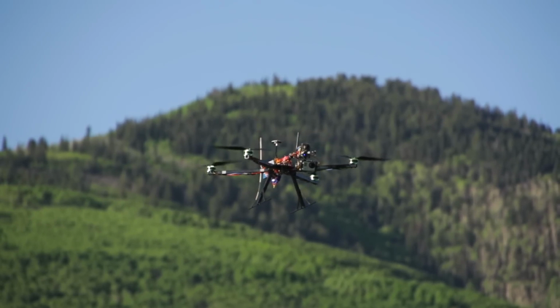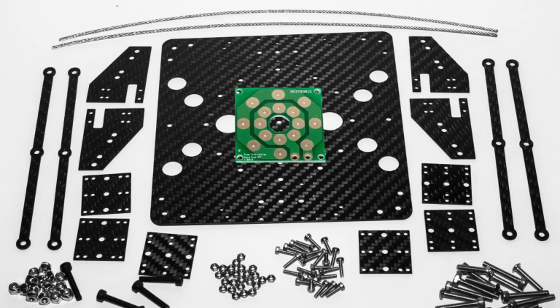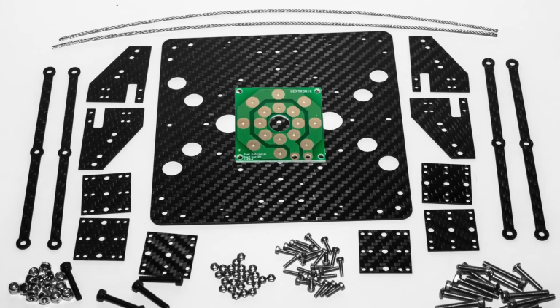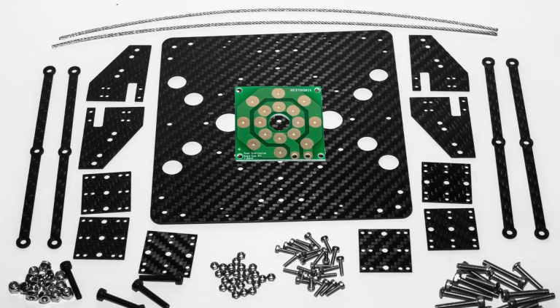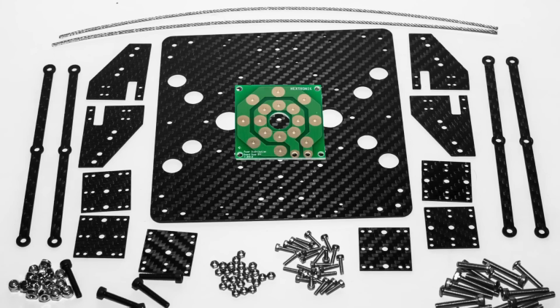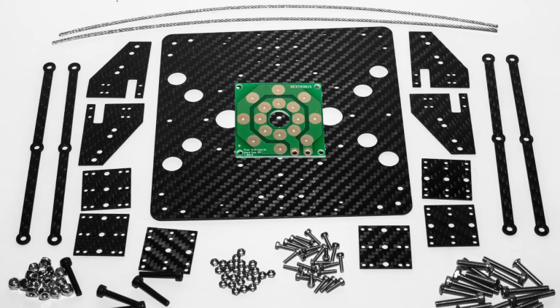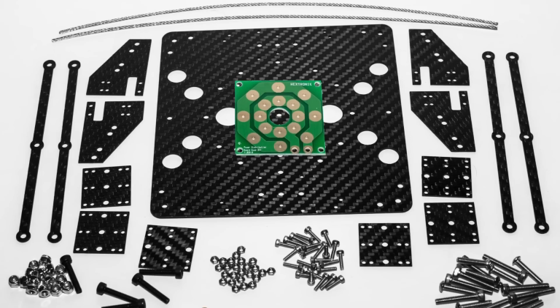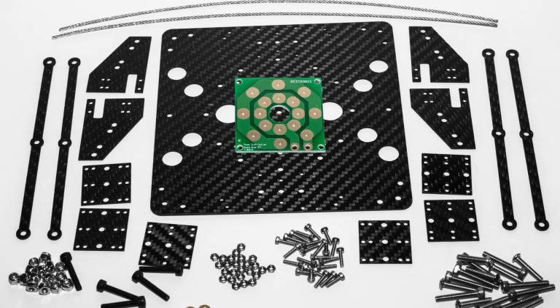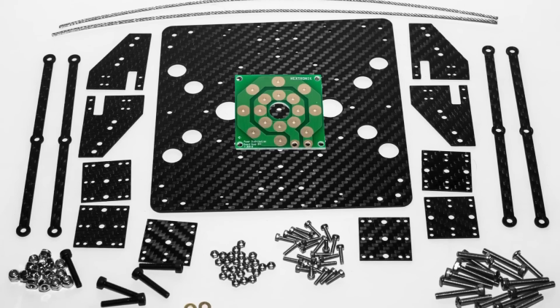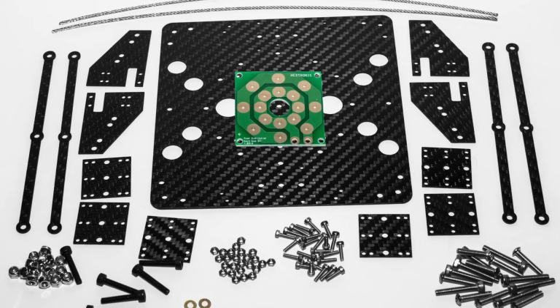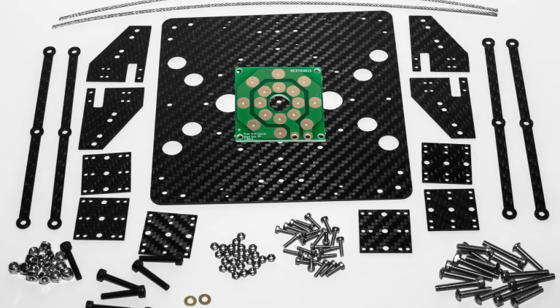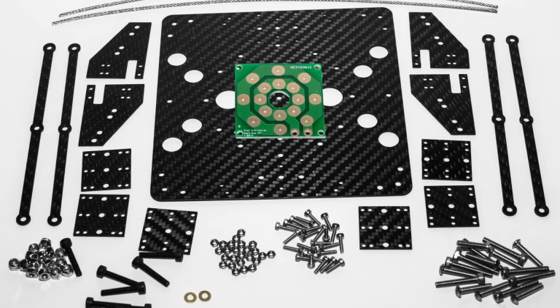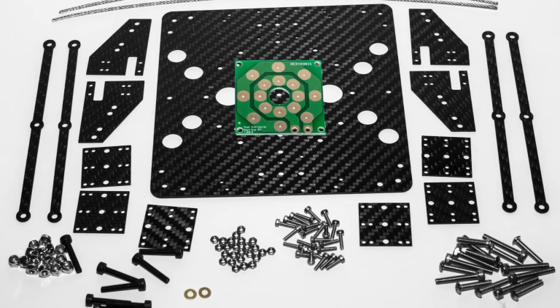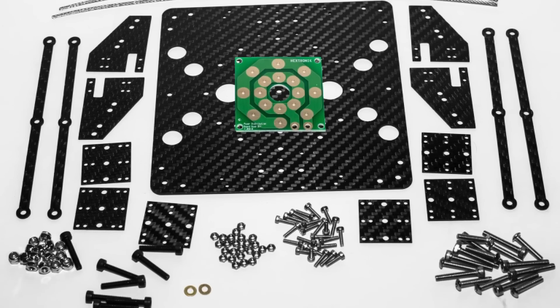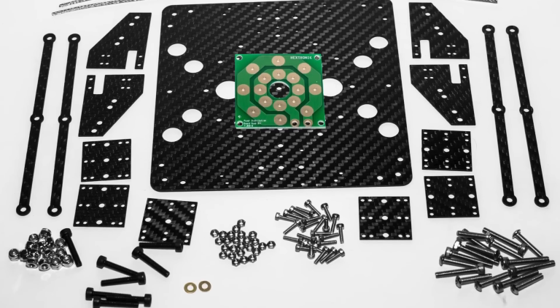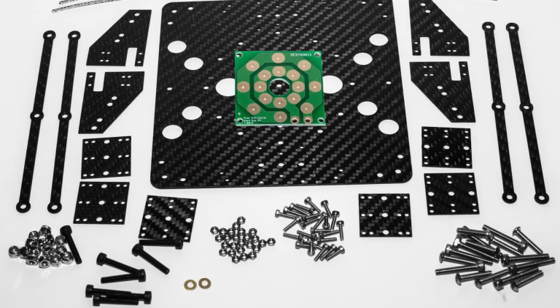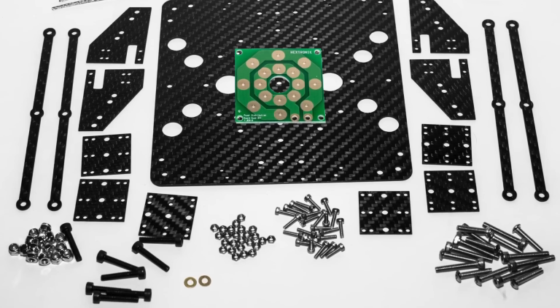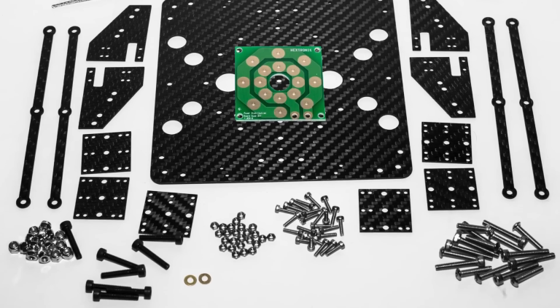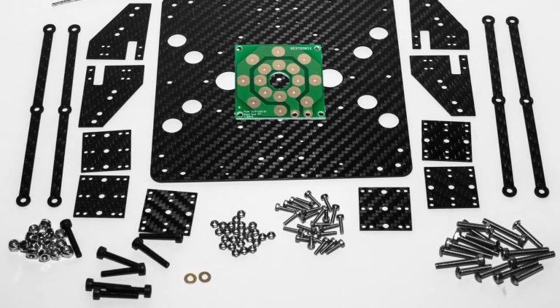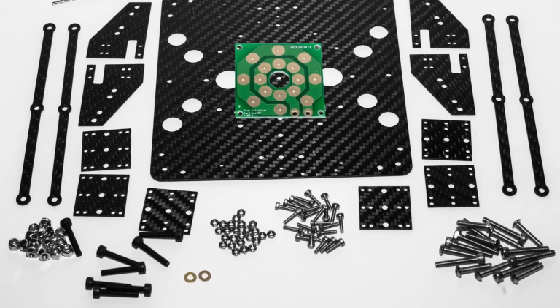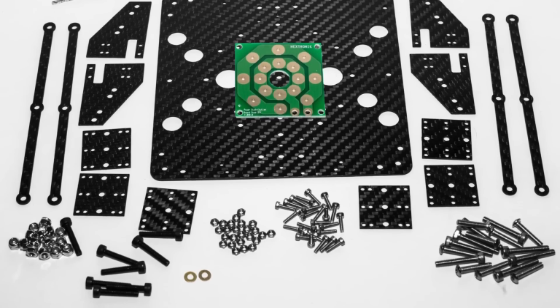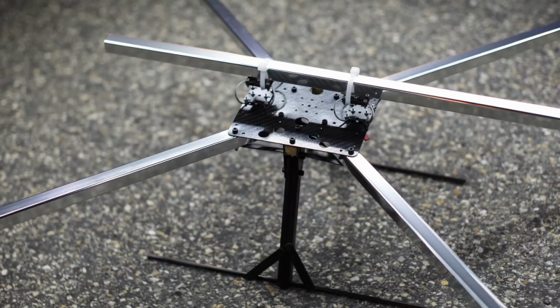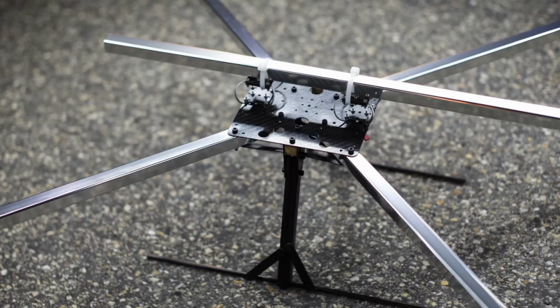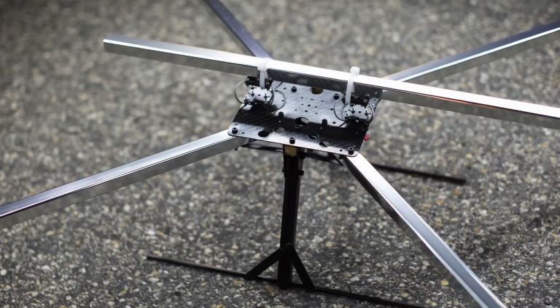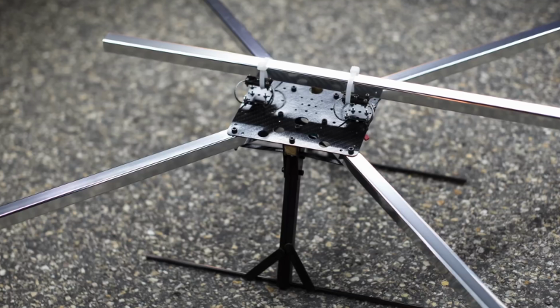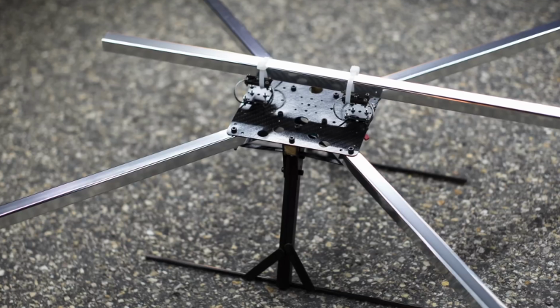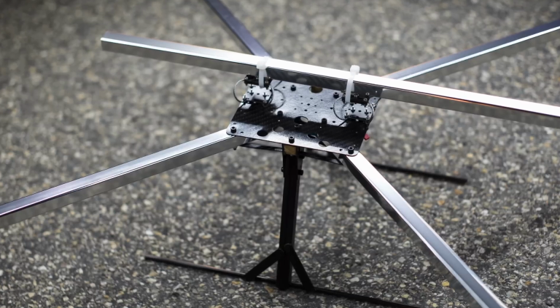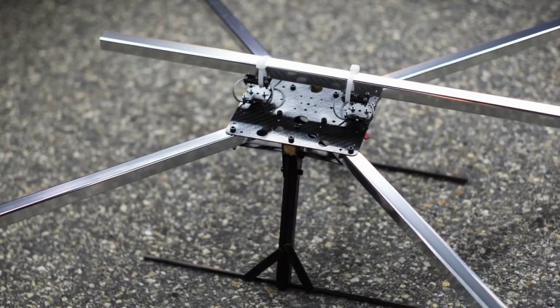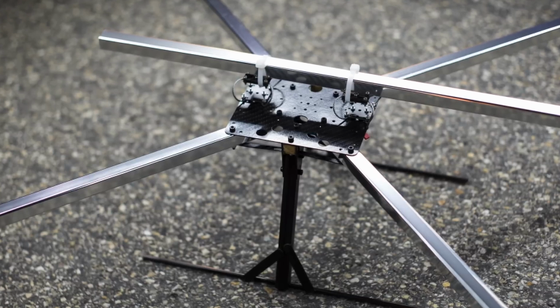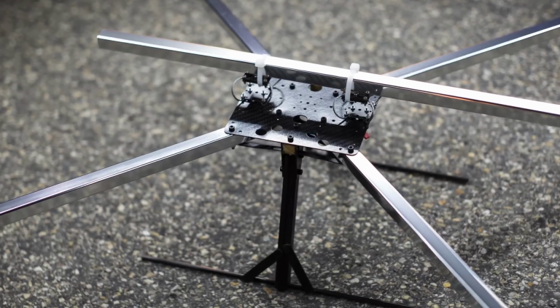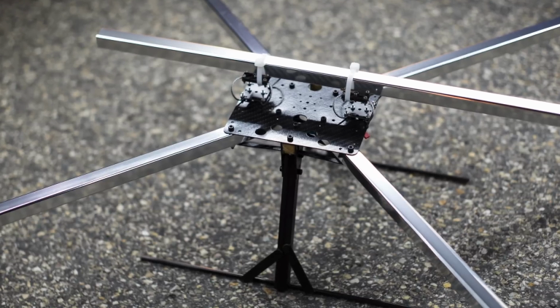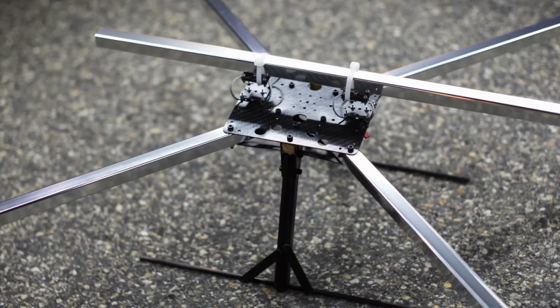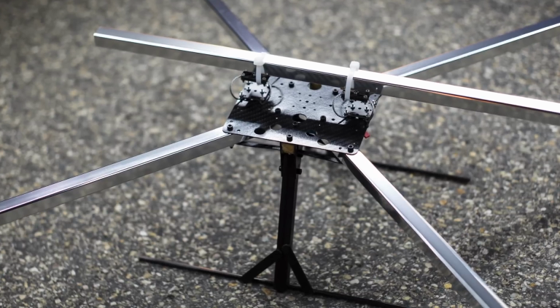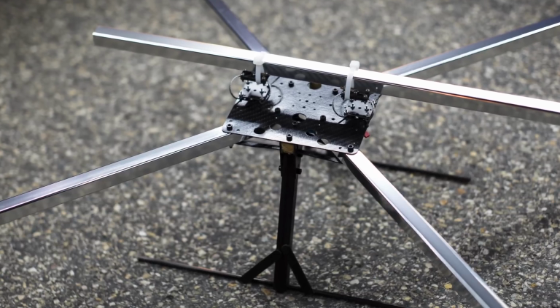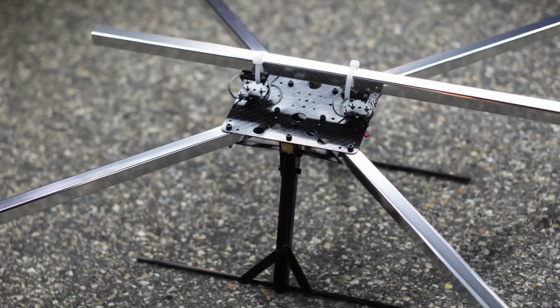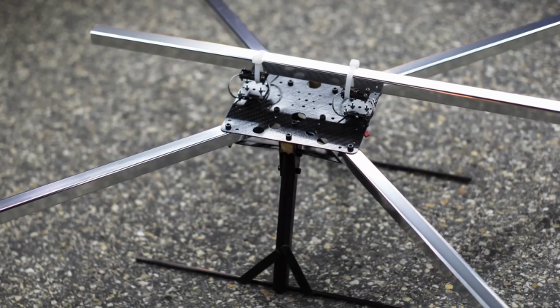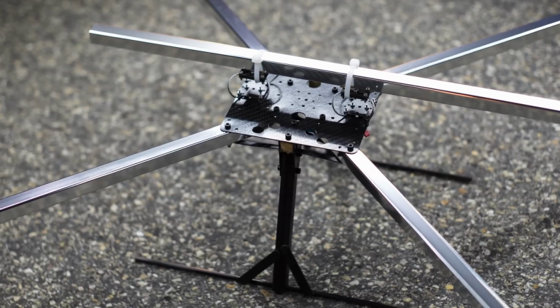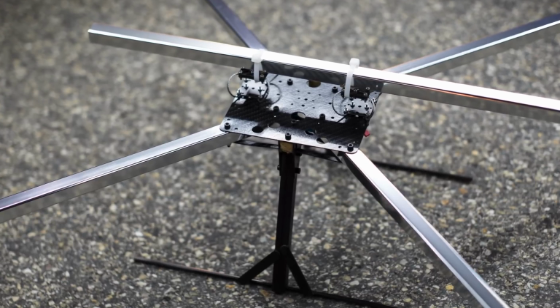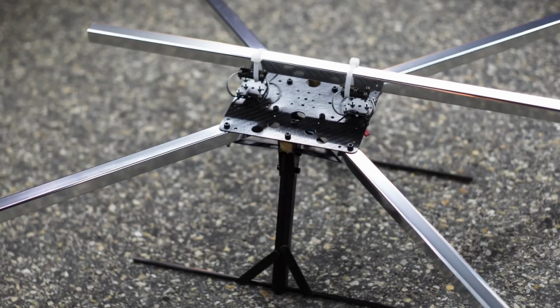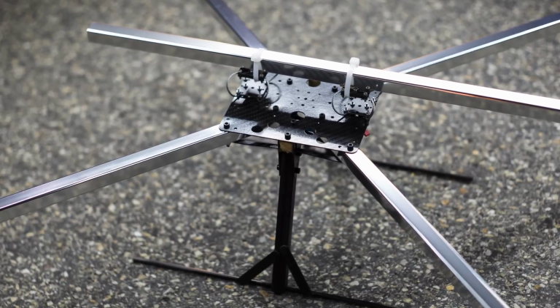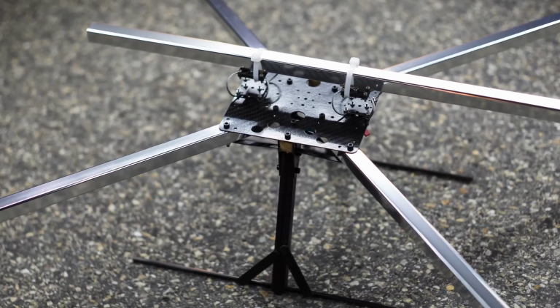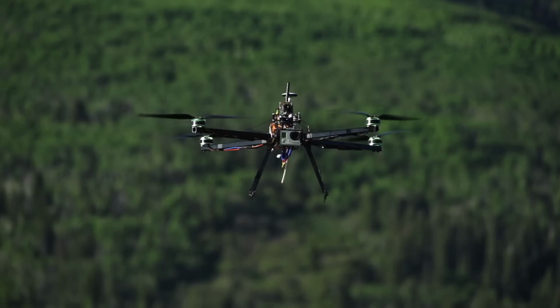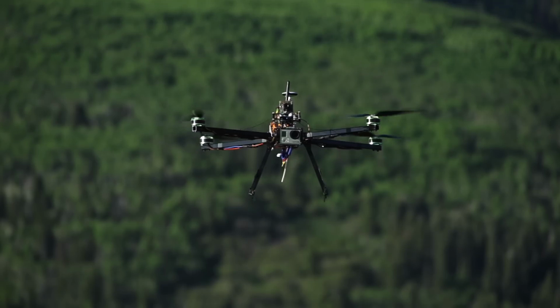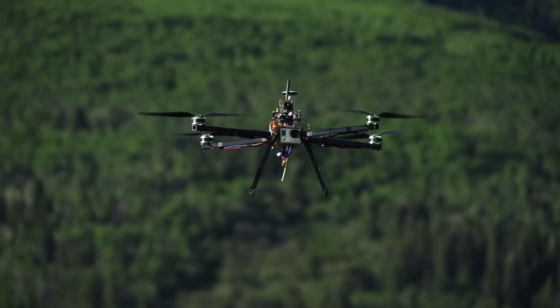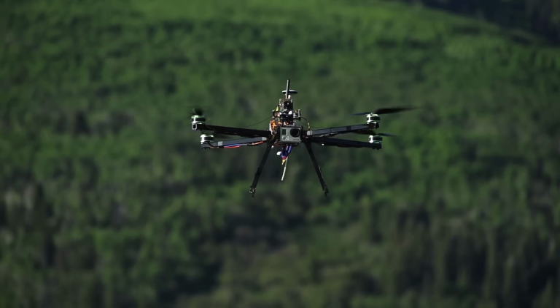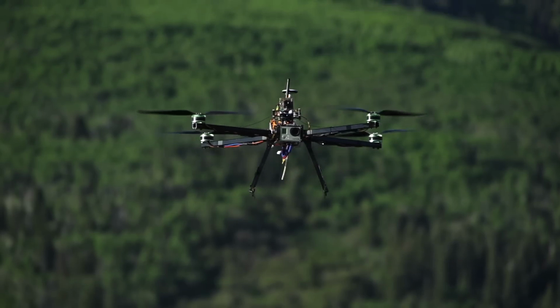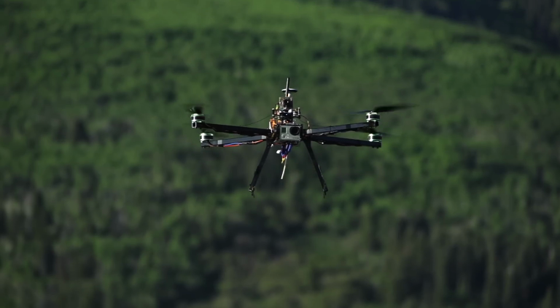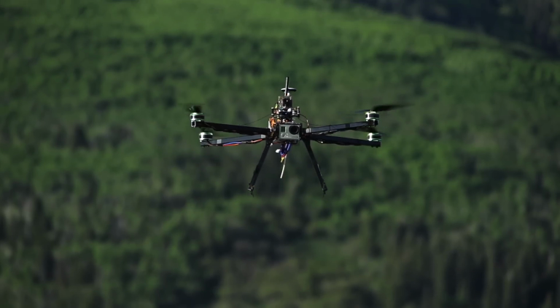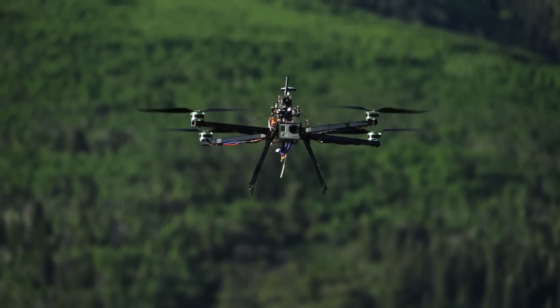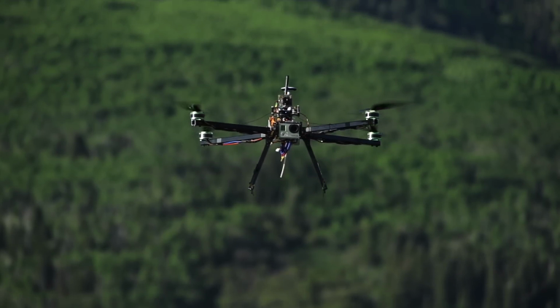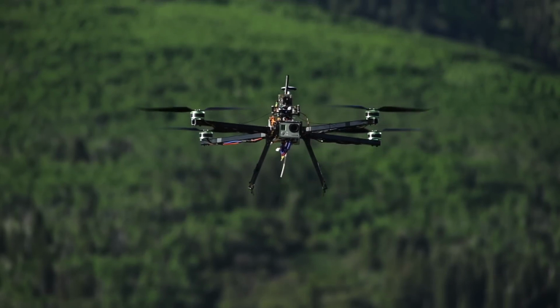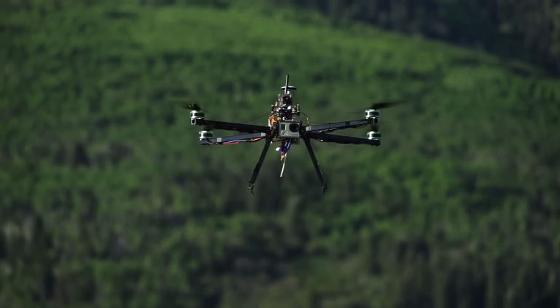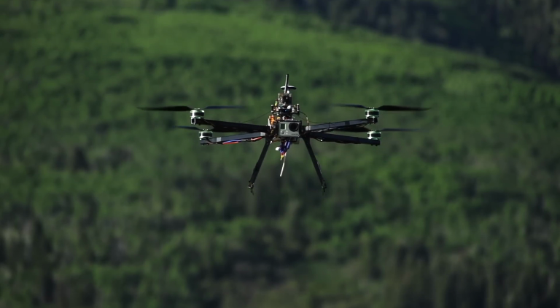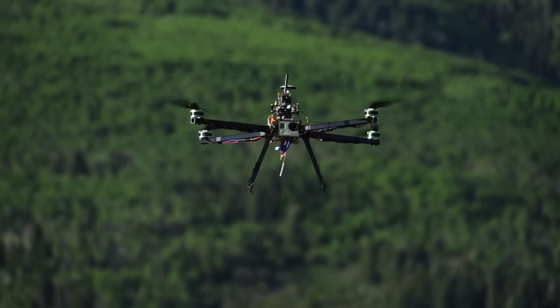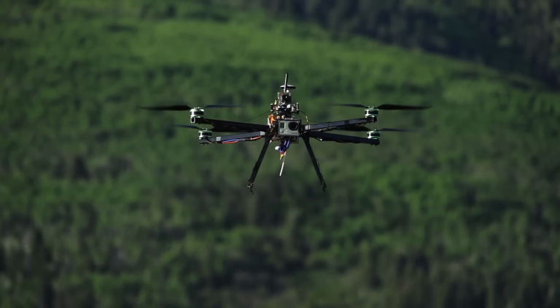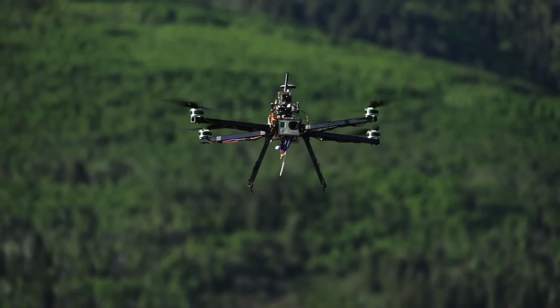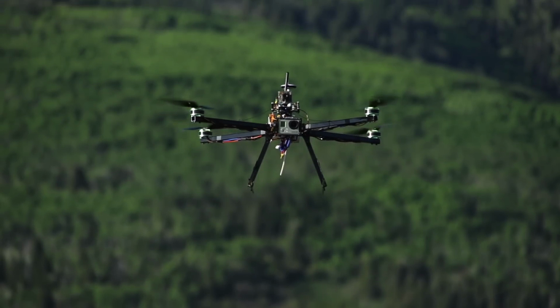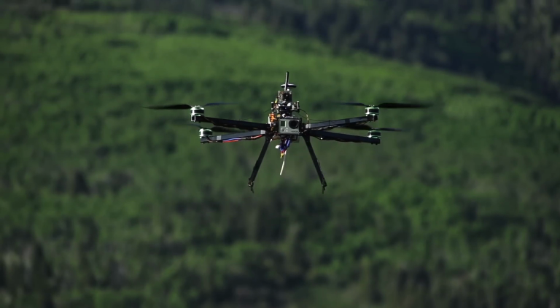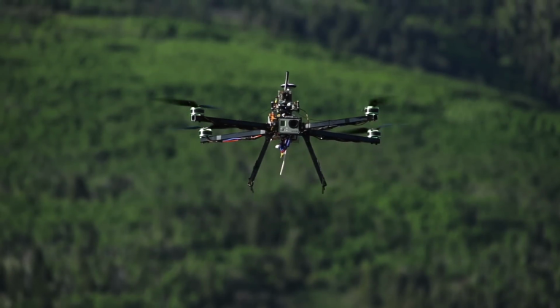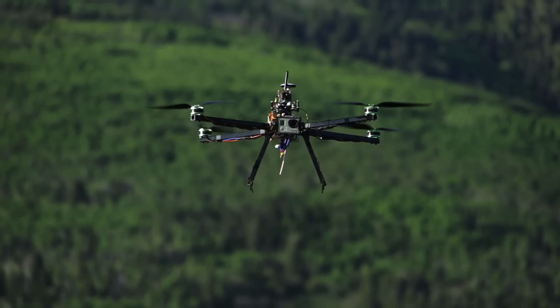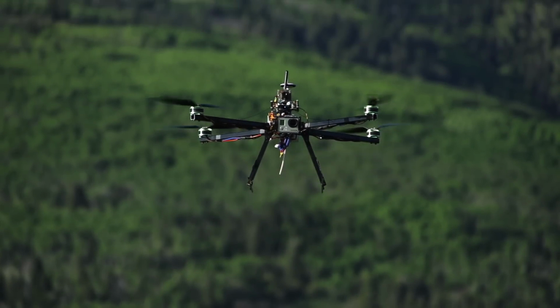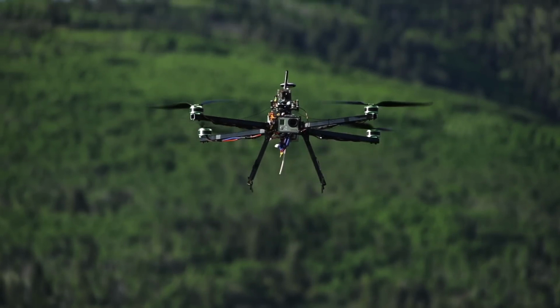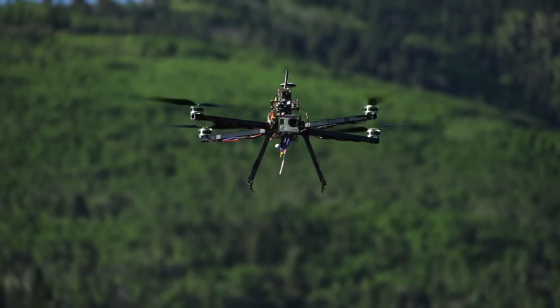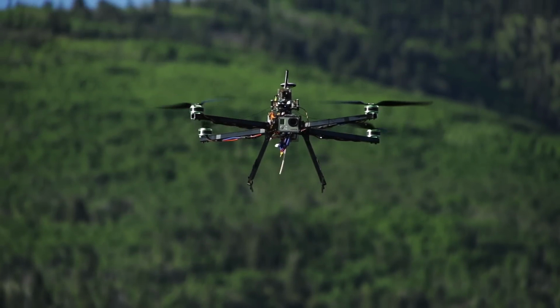The kit comes with all the hardware necessary. Users integrate their own frame arms, which makes for easy replacement in case of a crash.